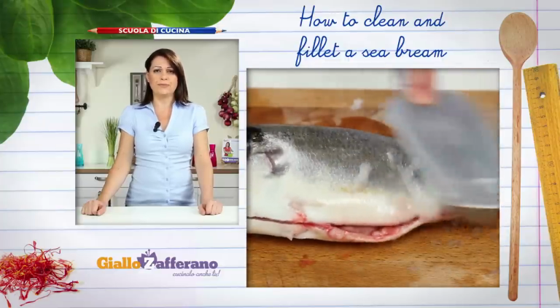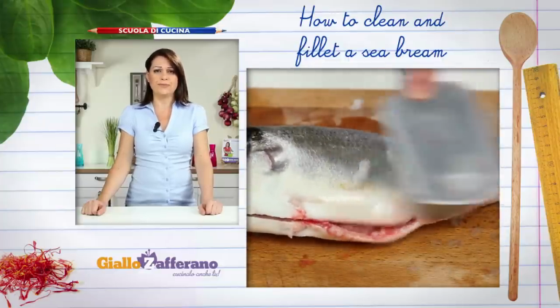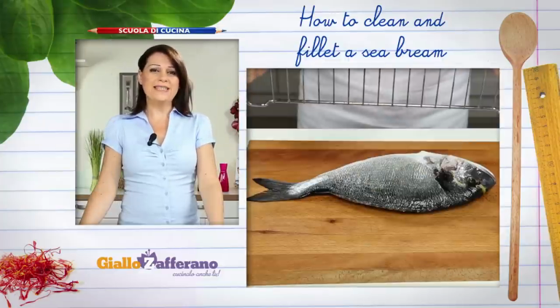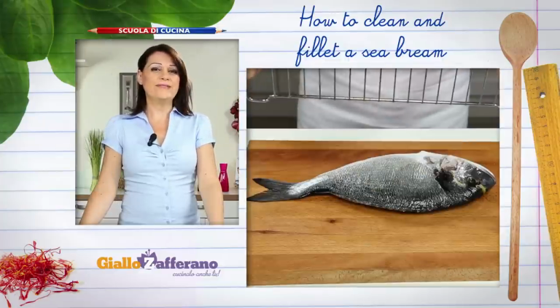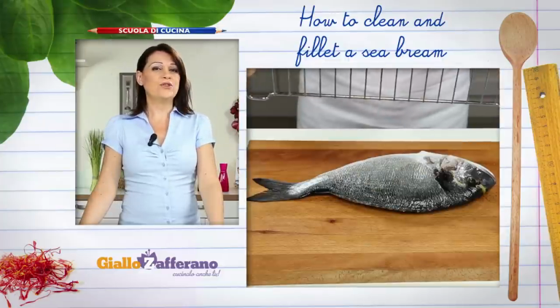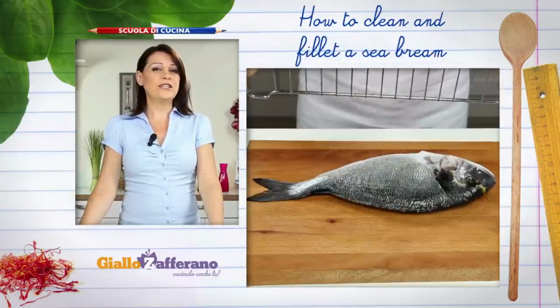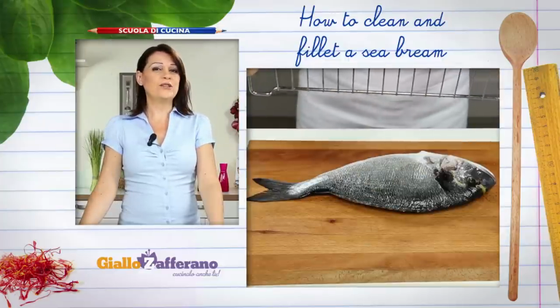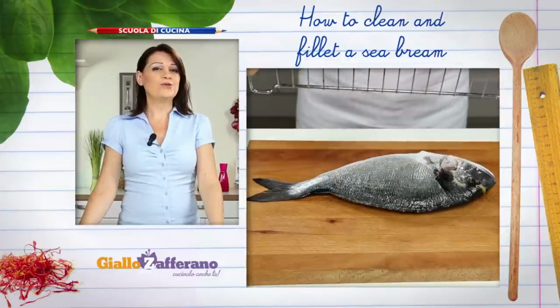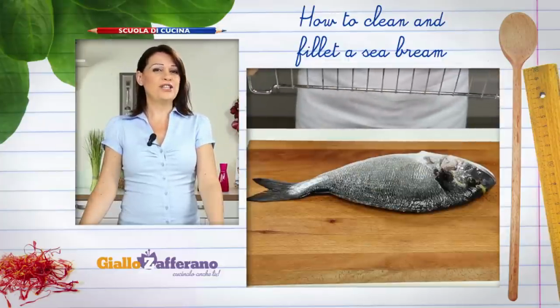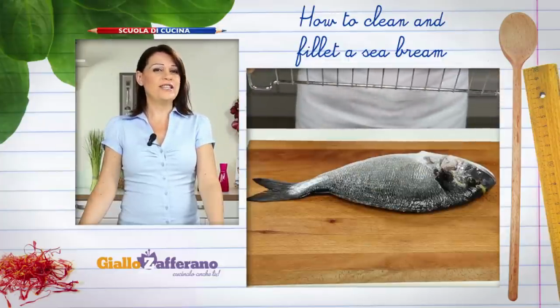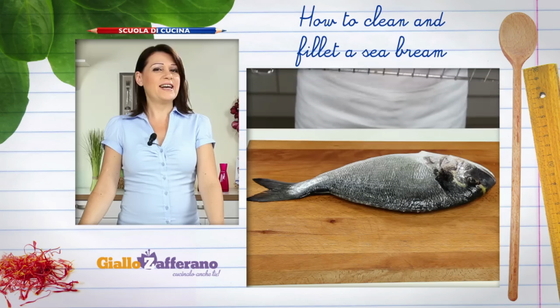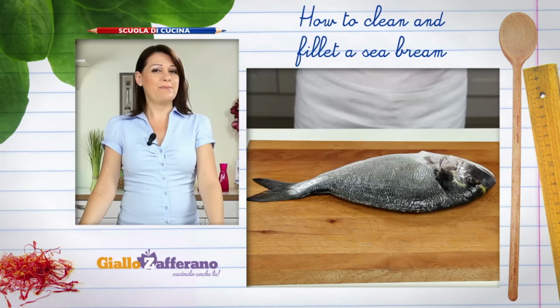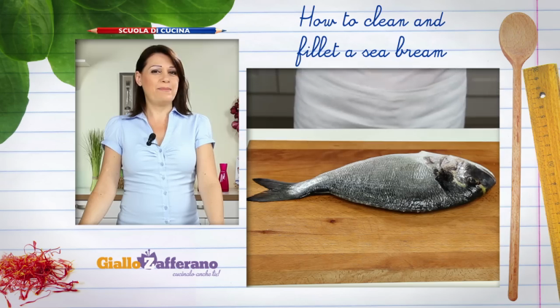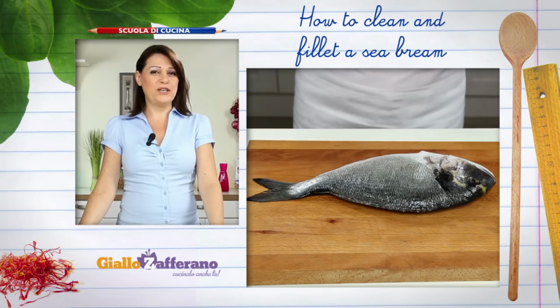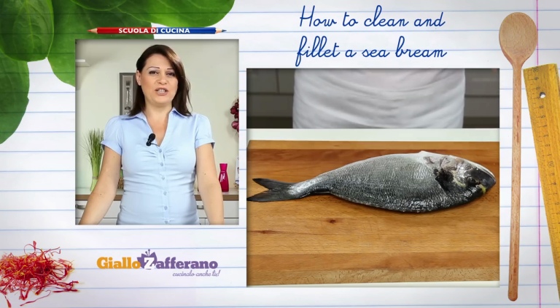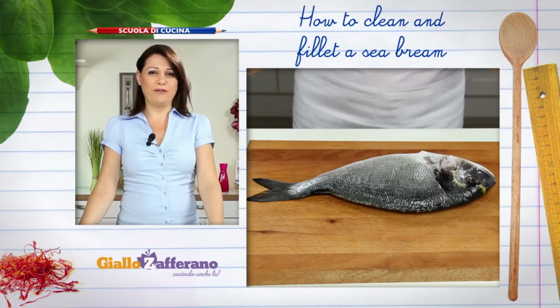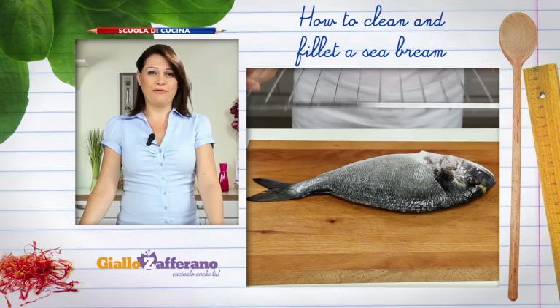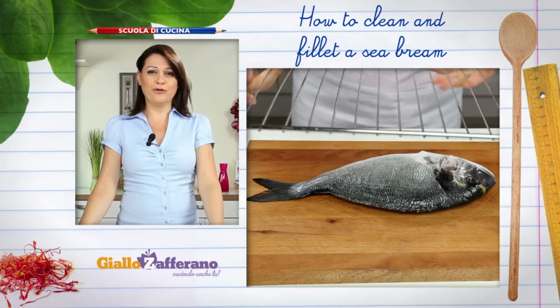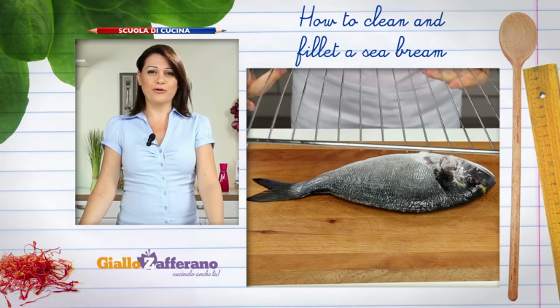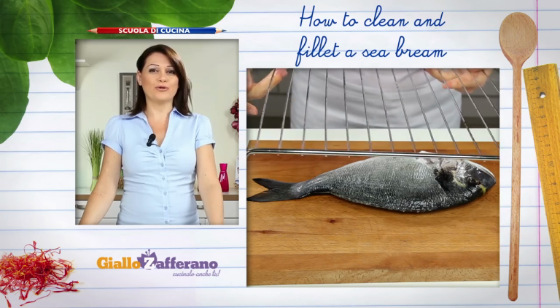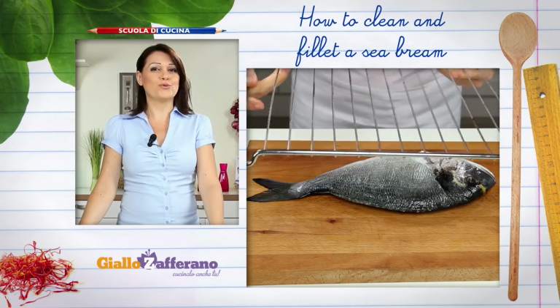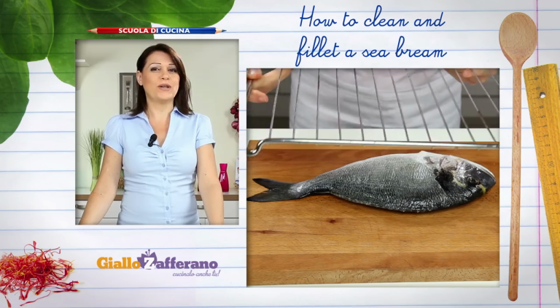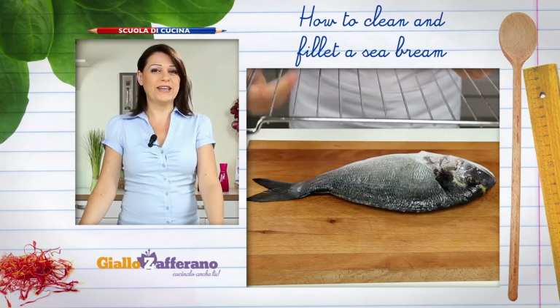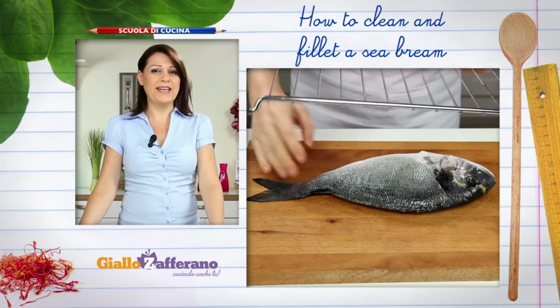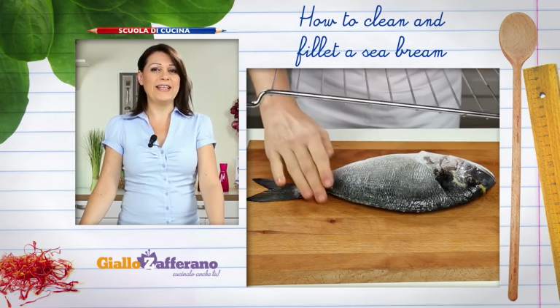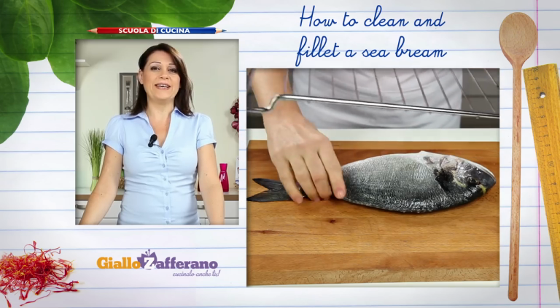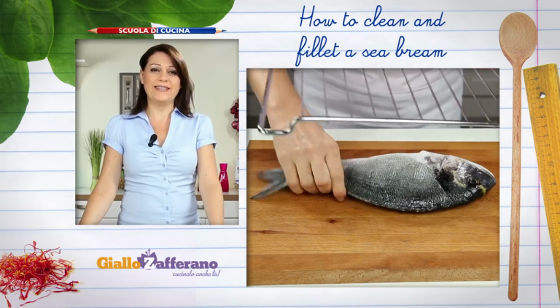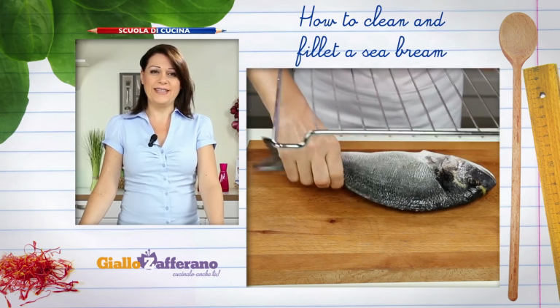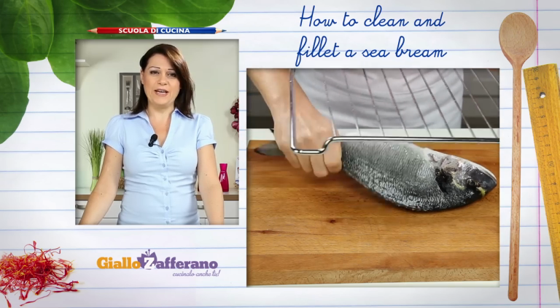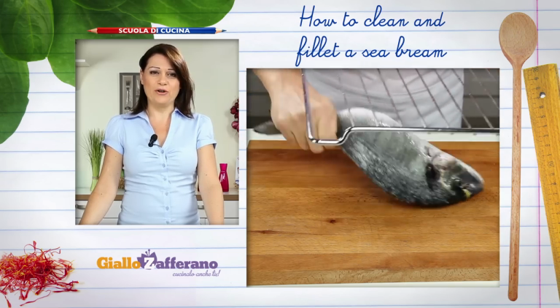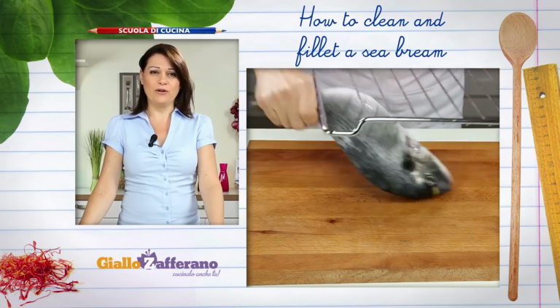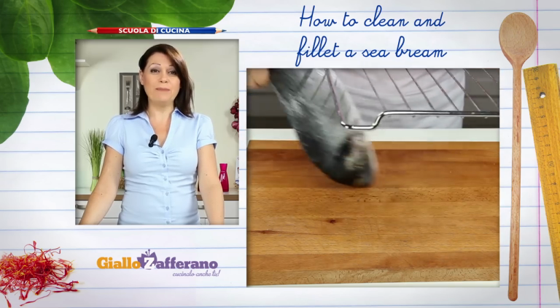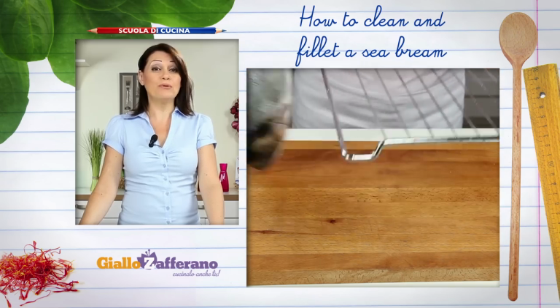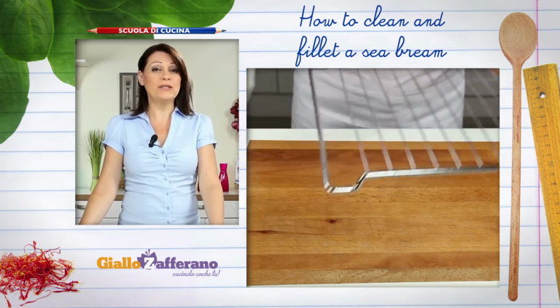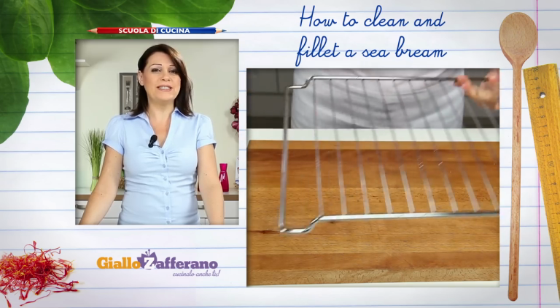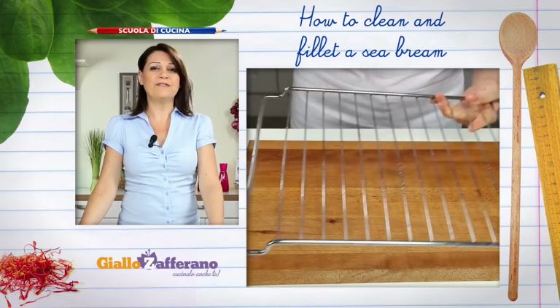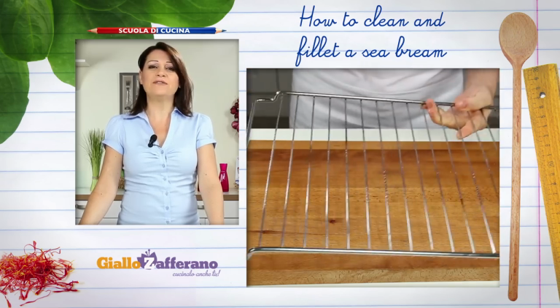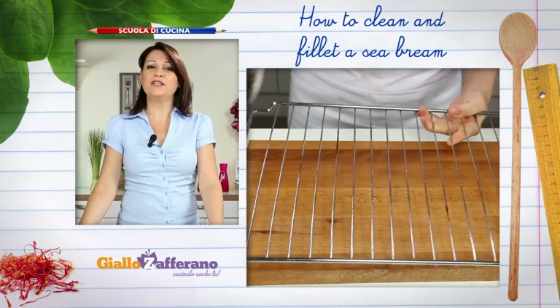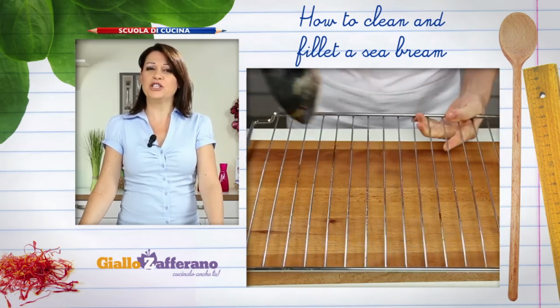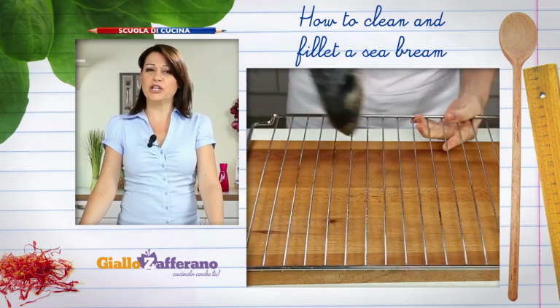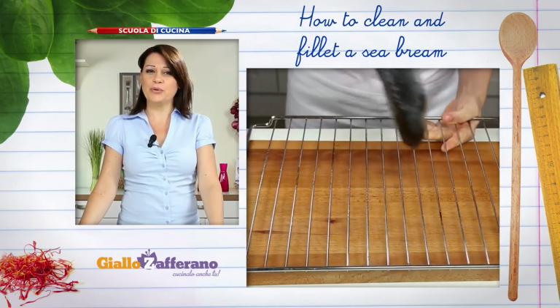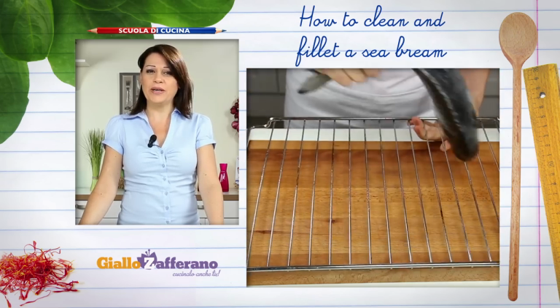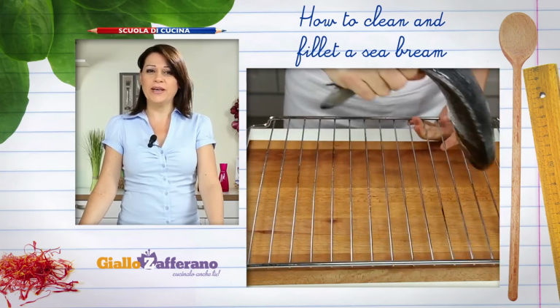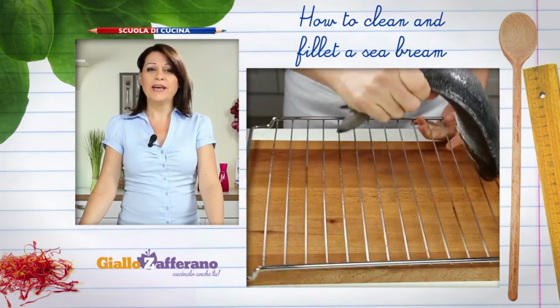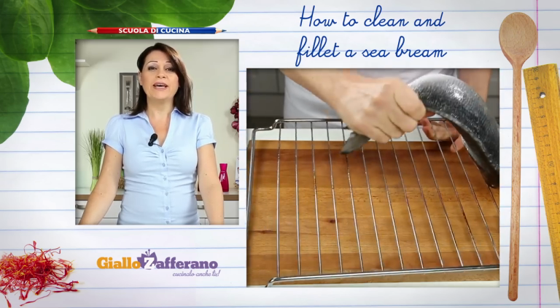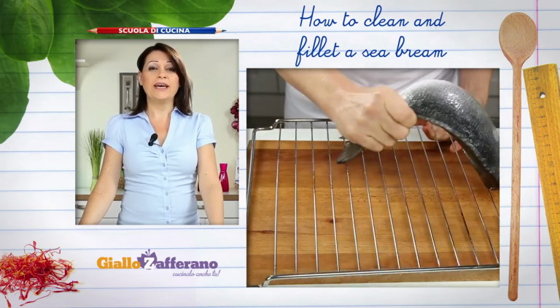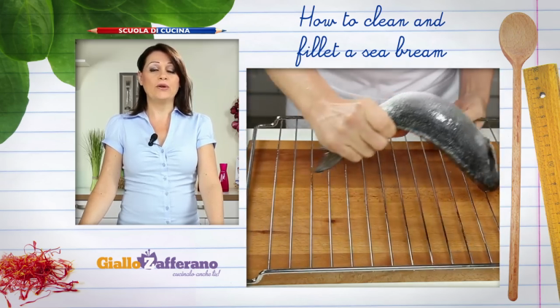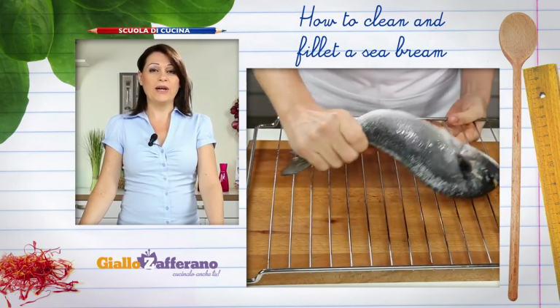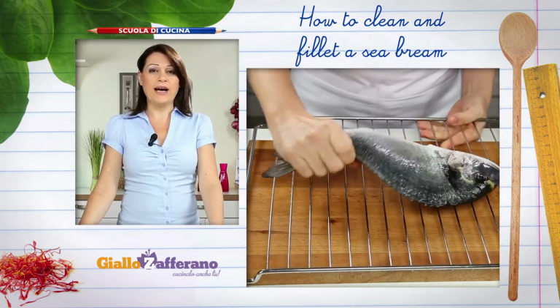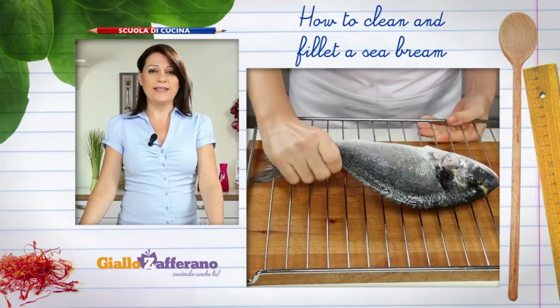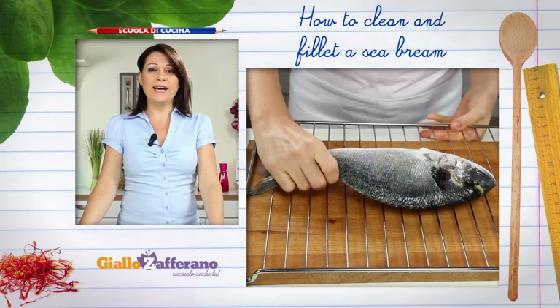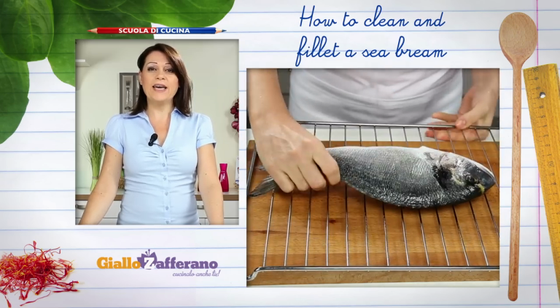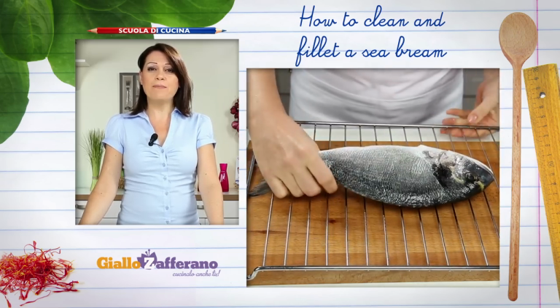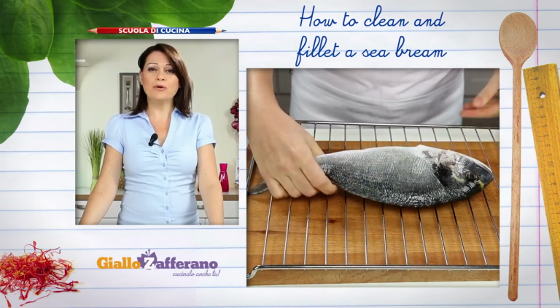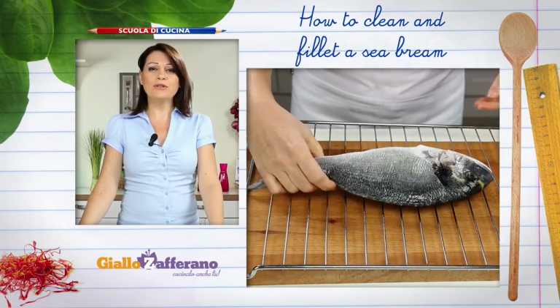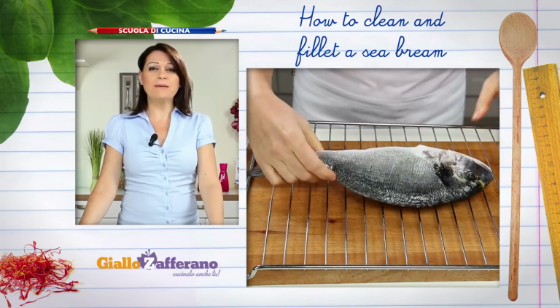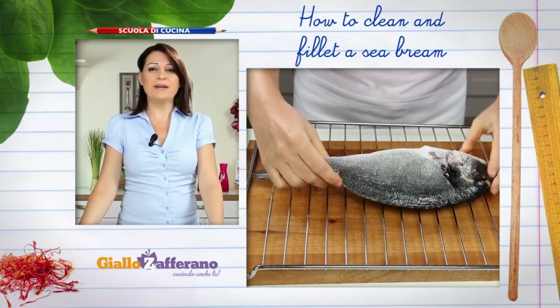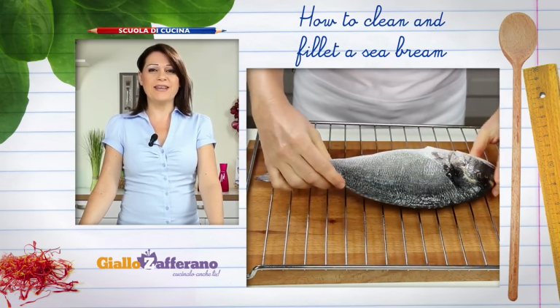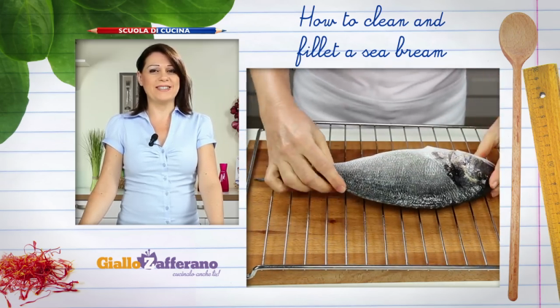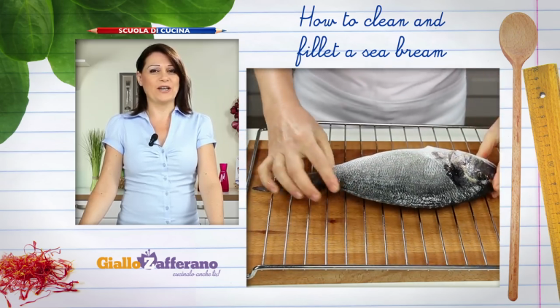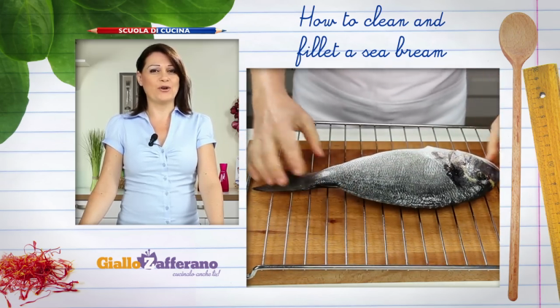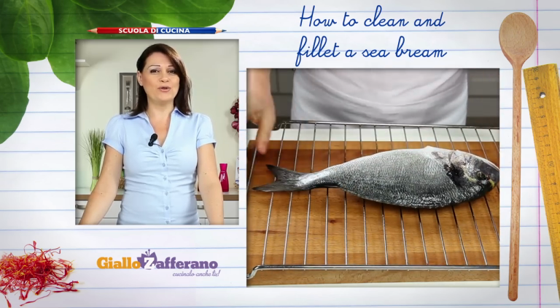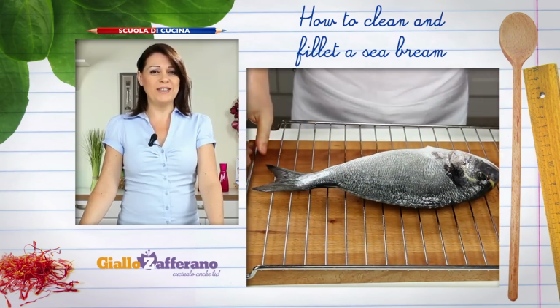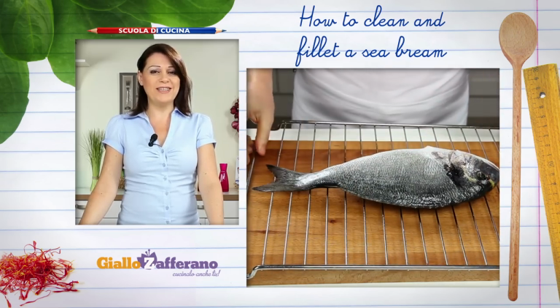If you want to bake or grill the fish whole, the cleaning is done and your sea bream is ready to be seasoned and cooked.